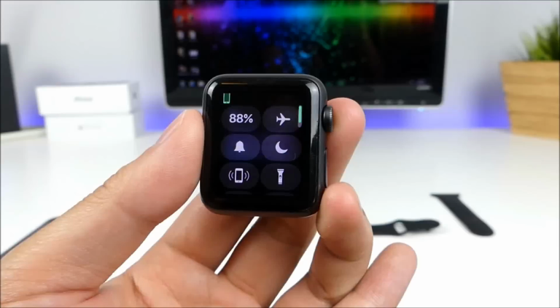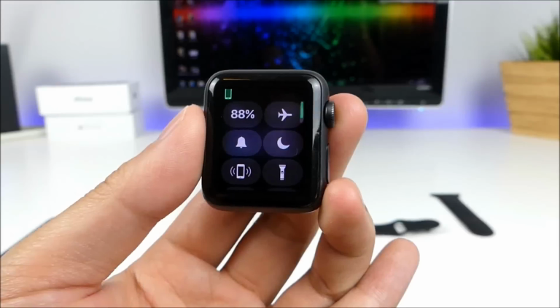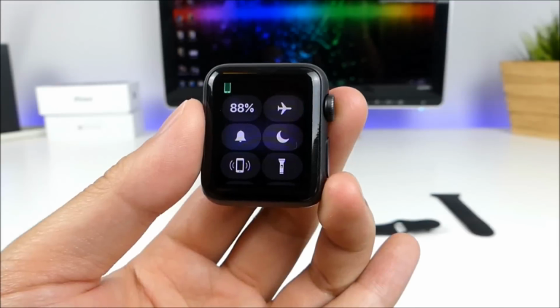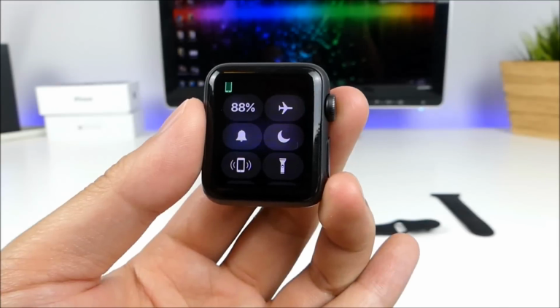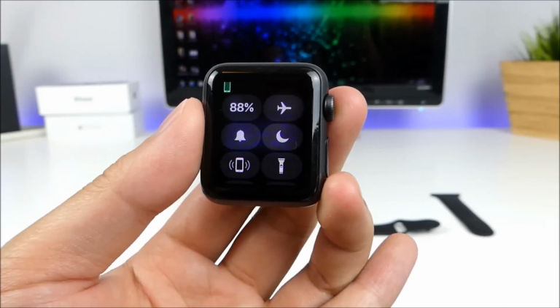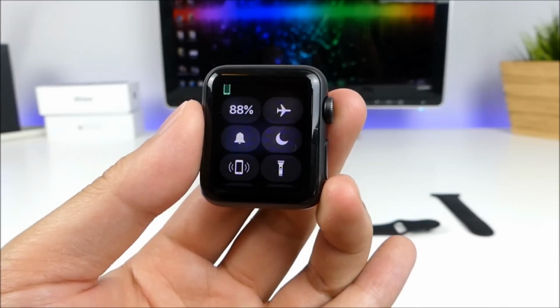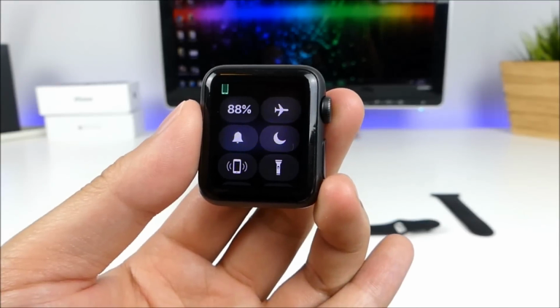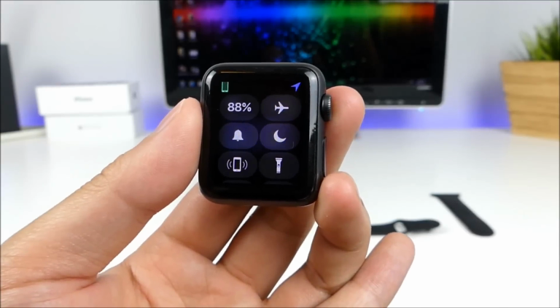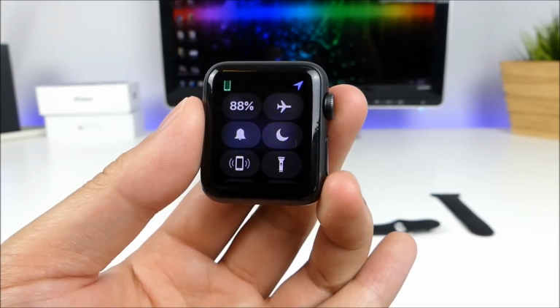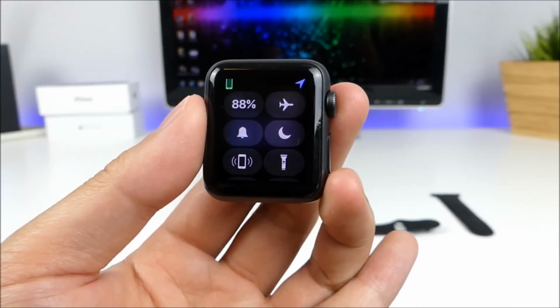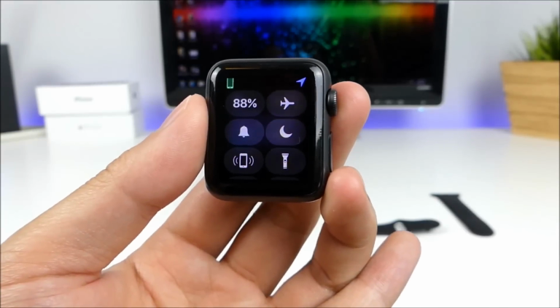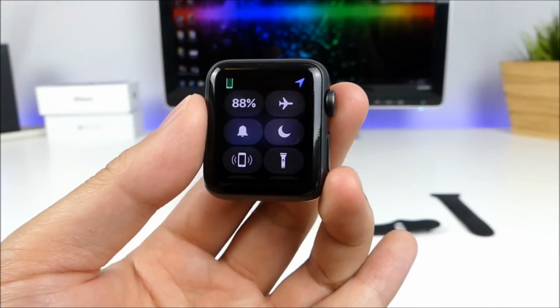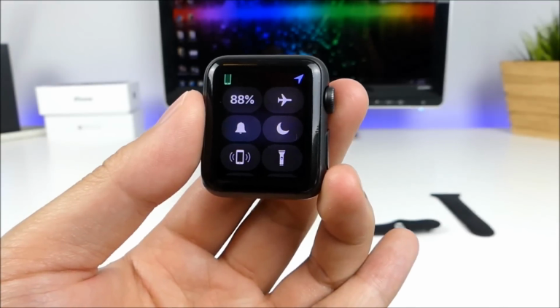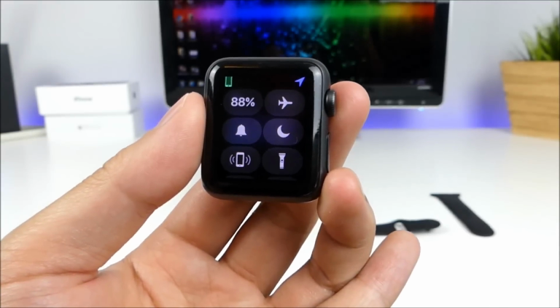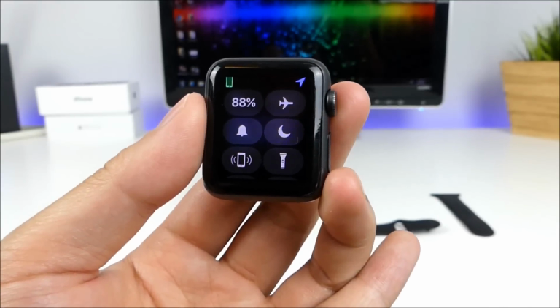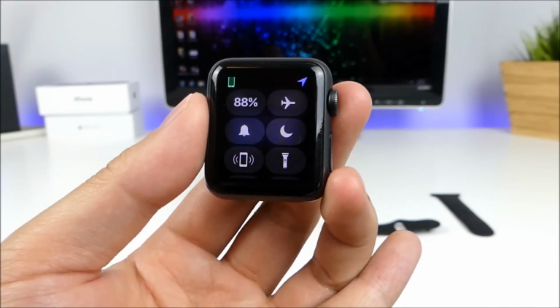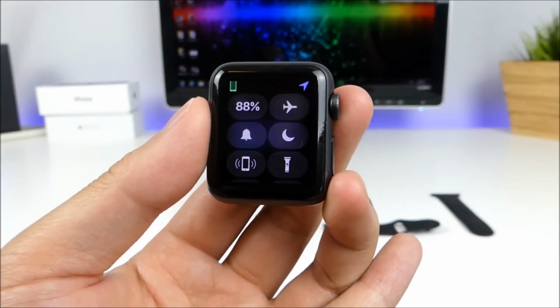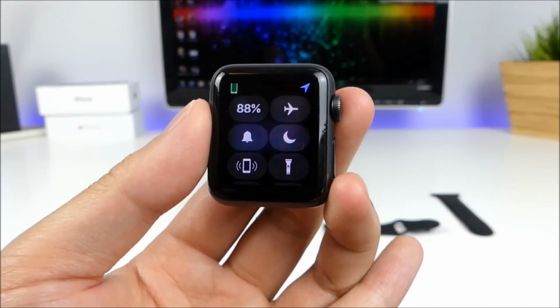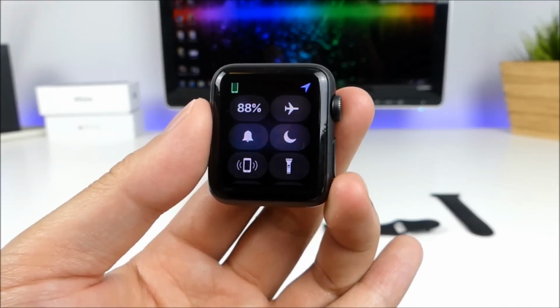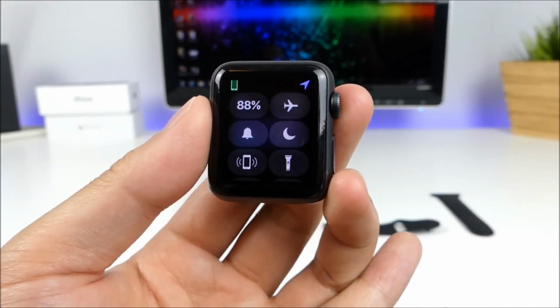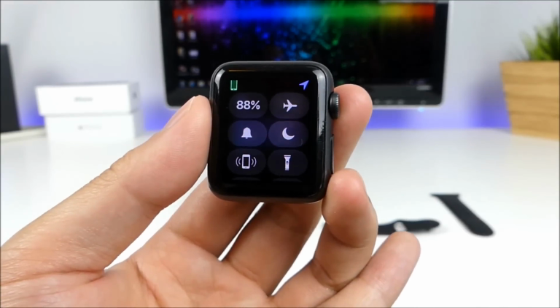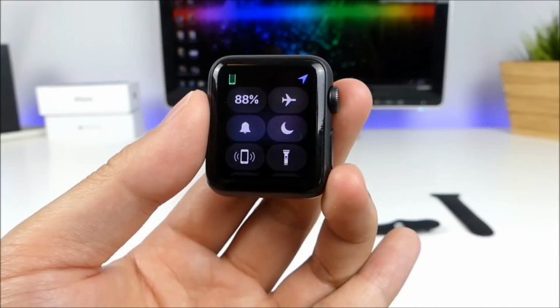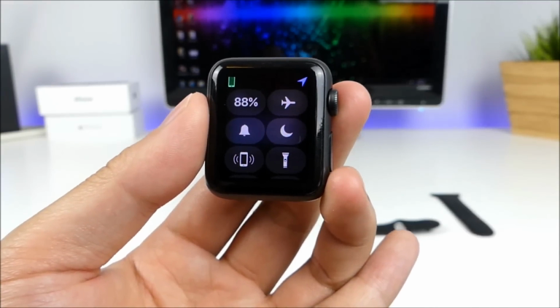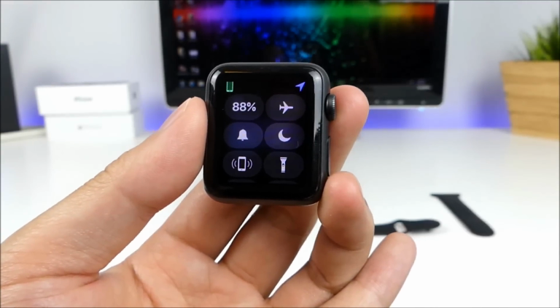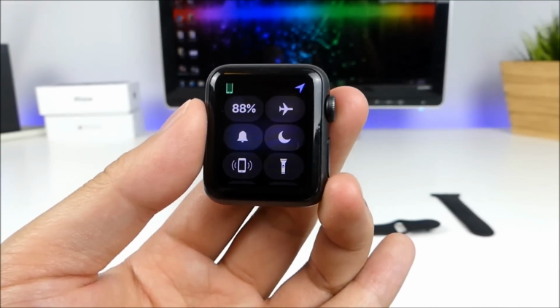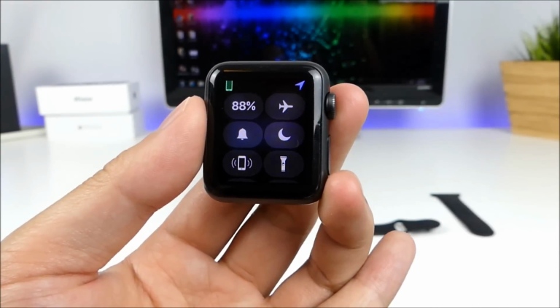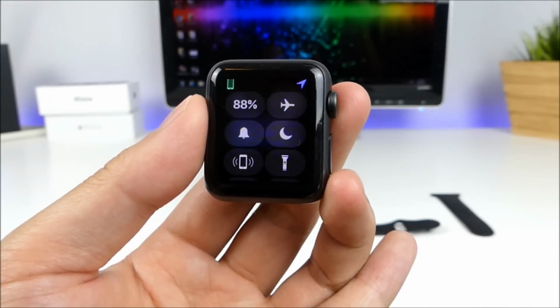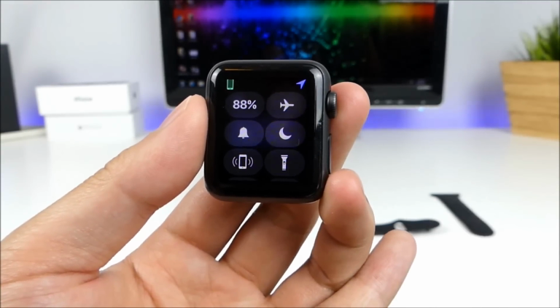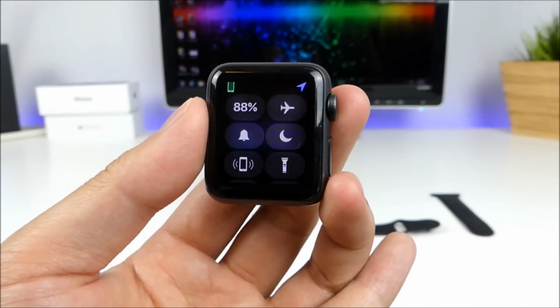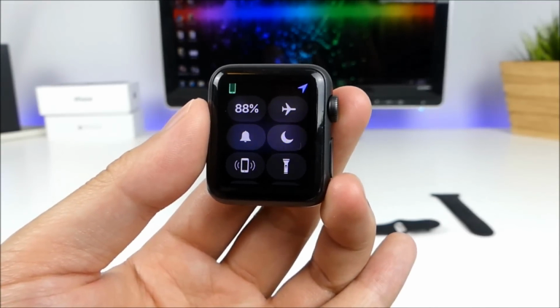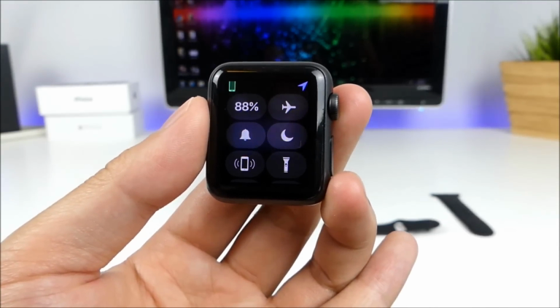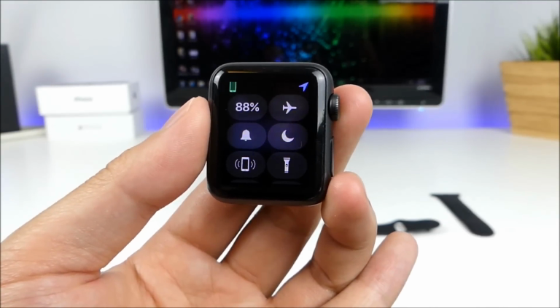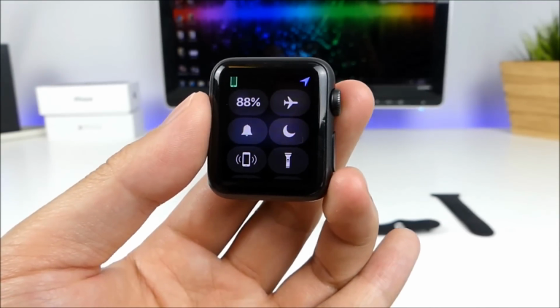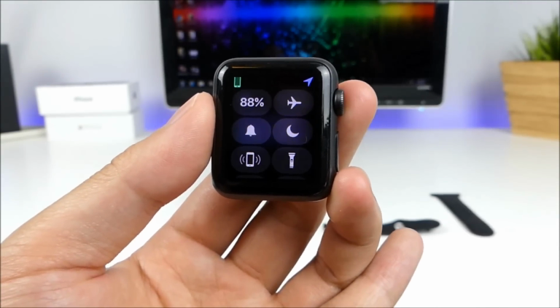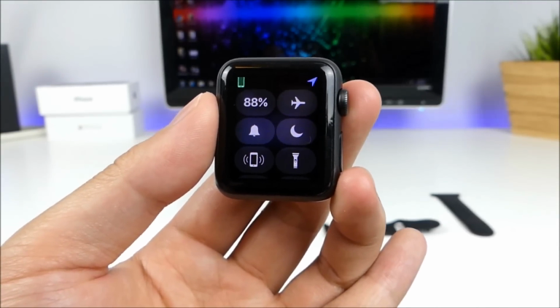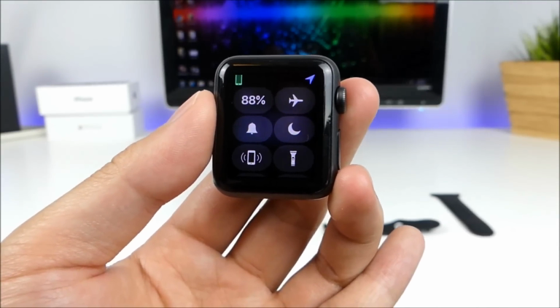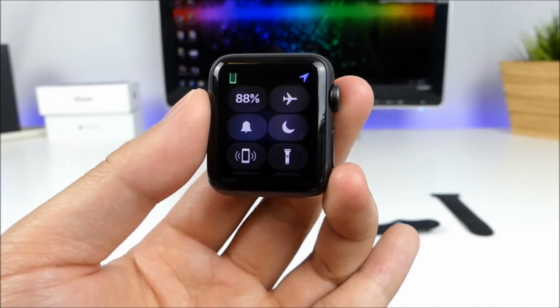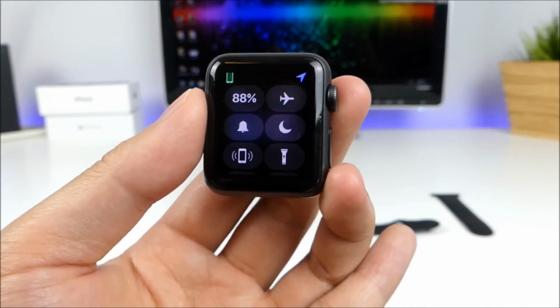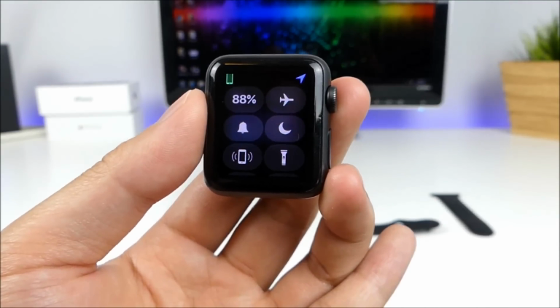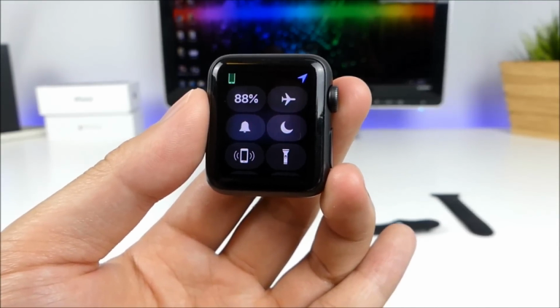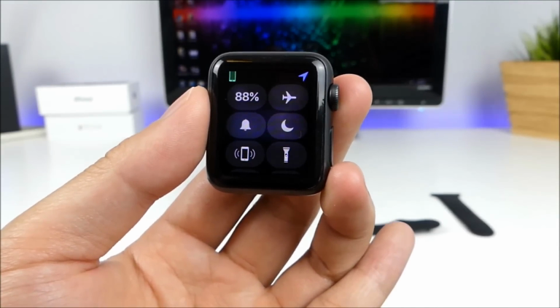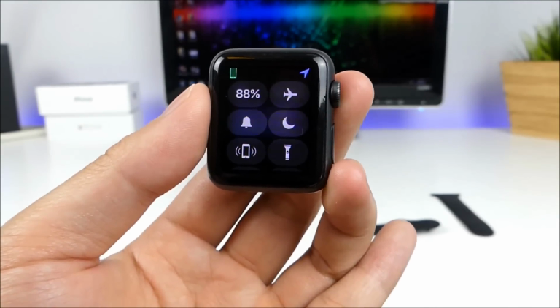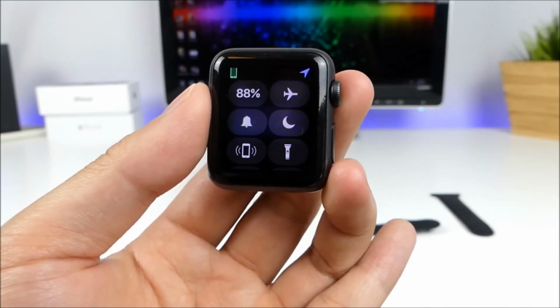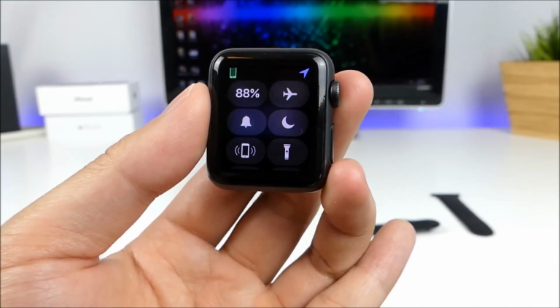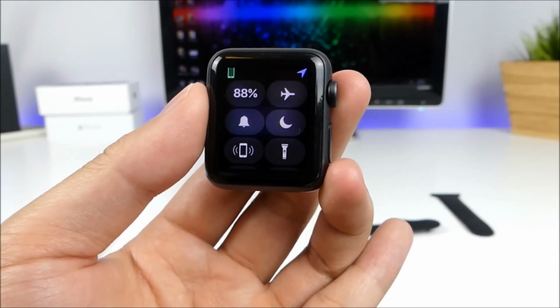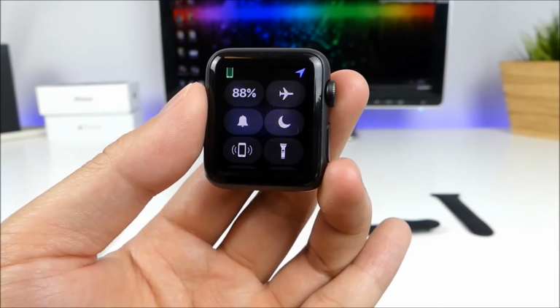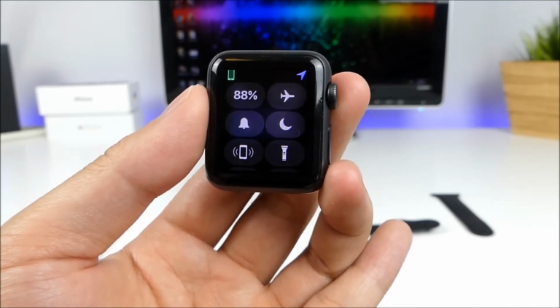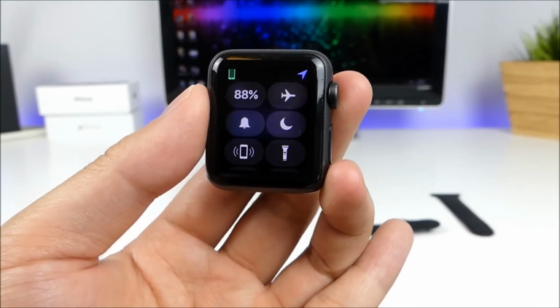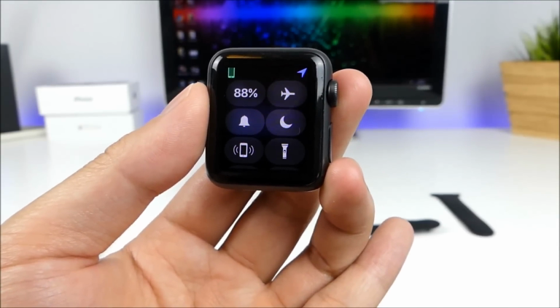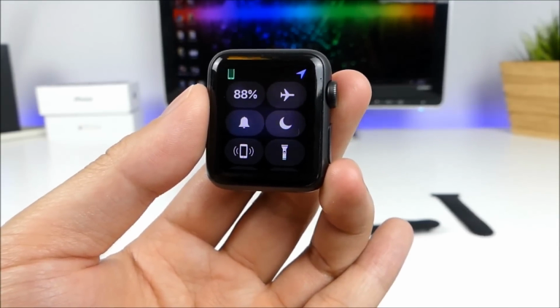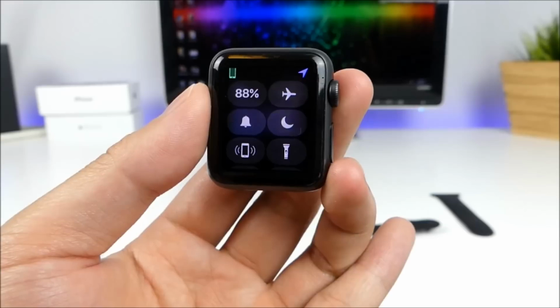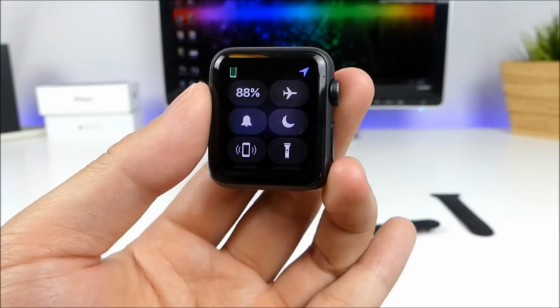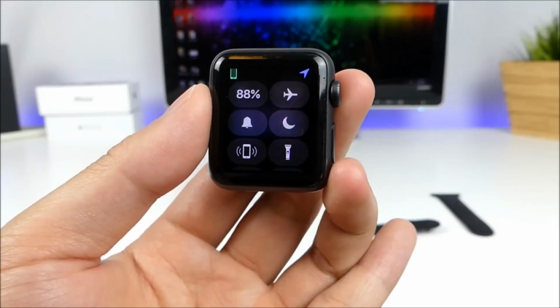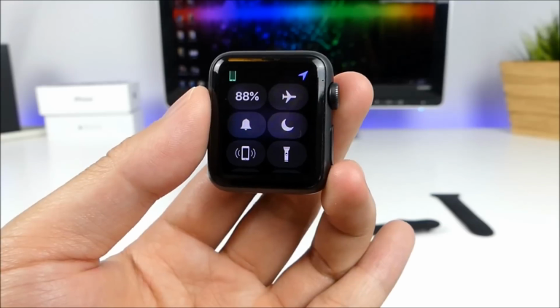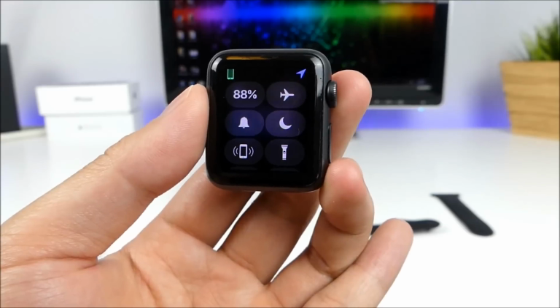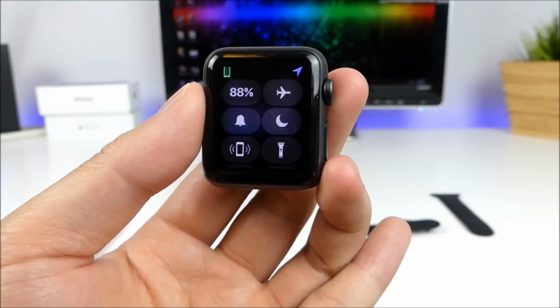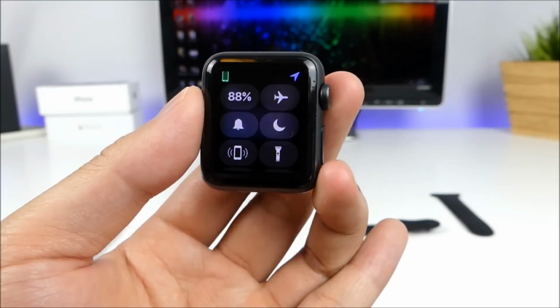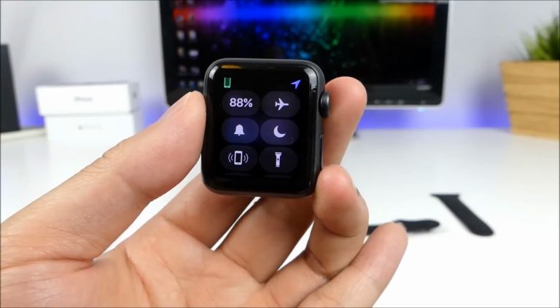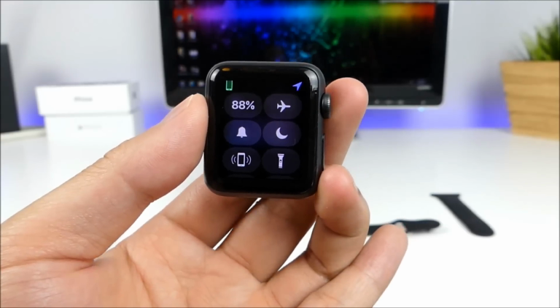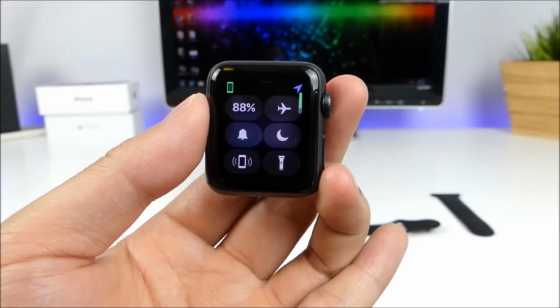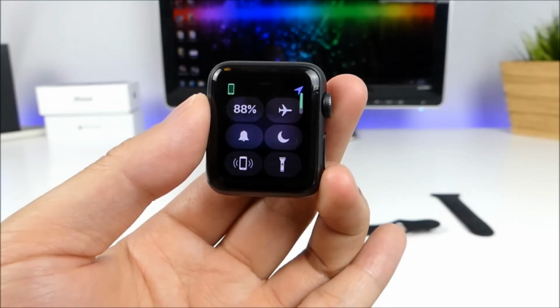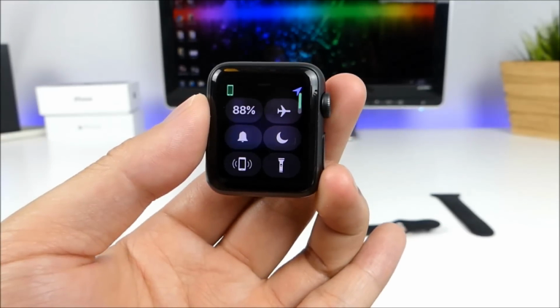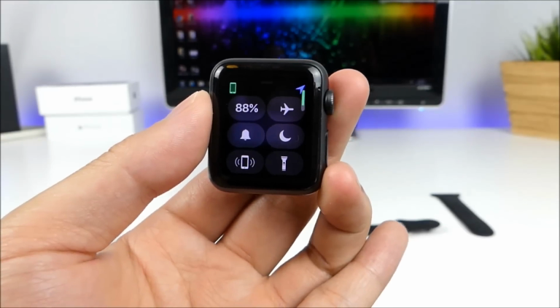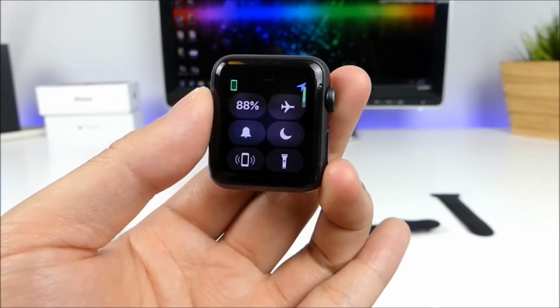What's up guys, TechNotice here, and in this video I'm going to show you guys how to connect your Apple Watch to a Wi-Fi network without the need of an iPhone.